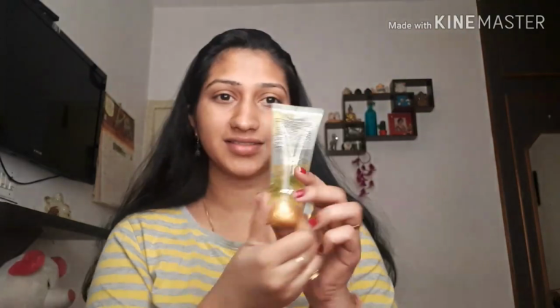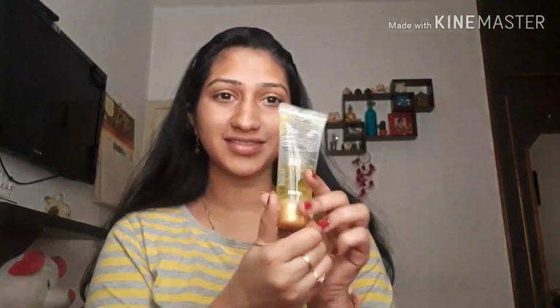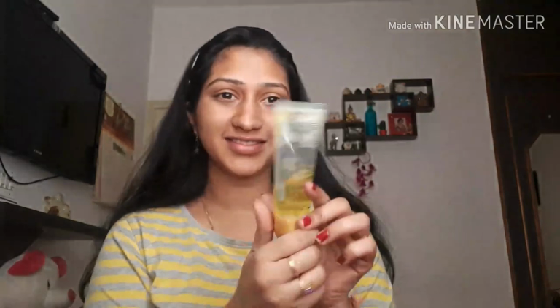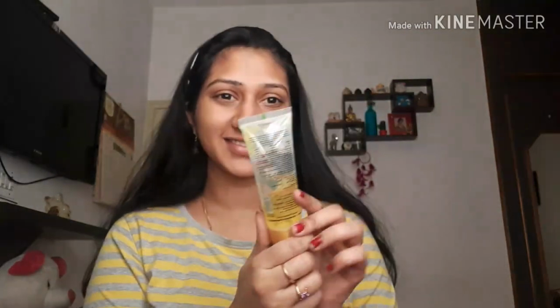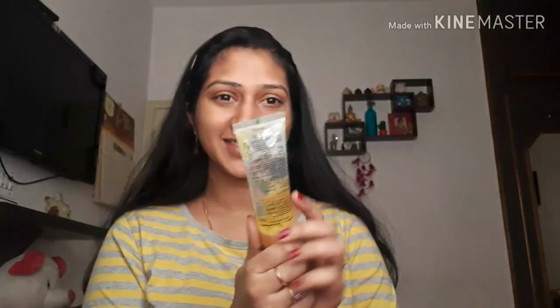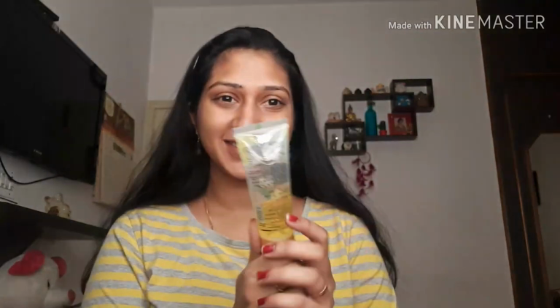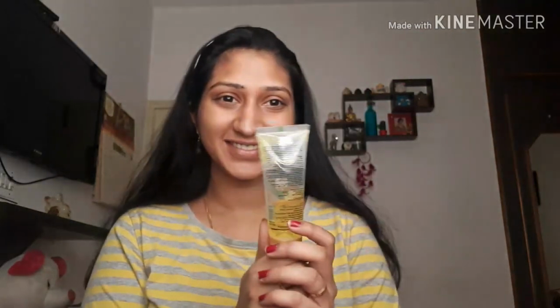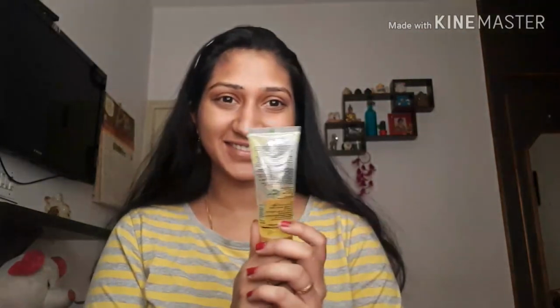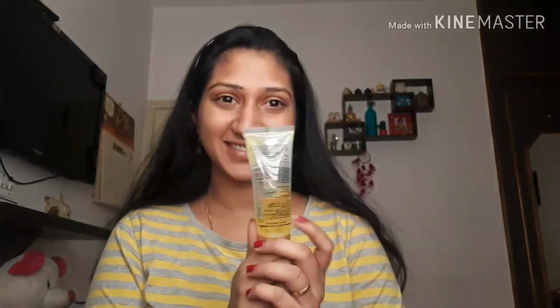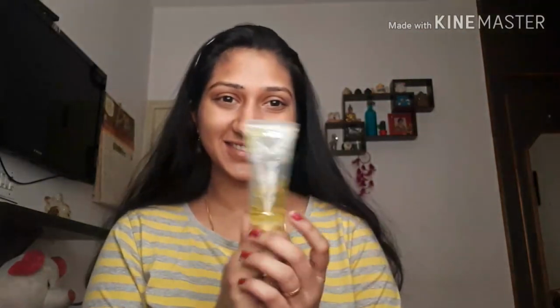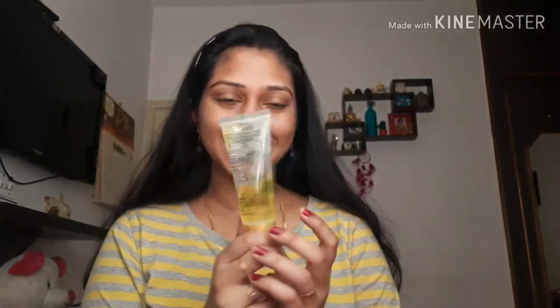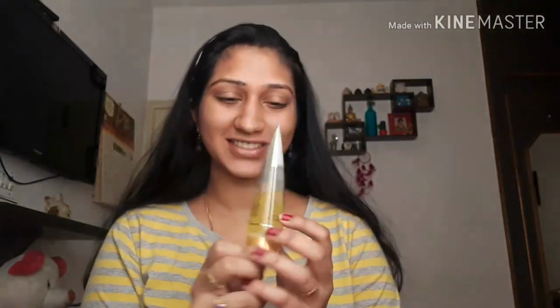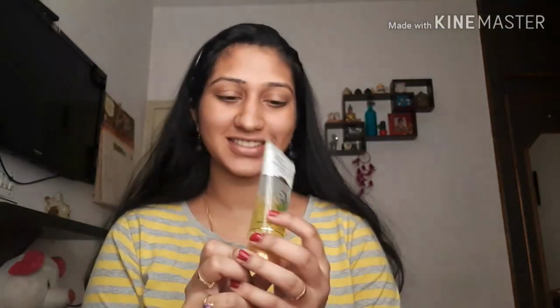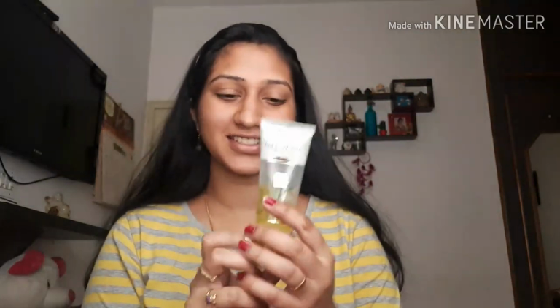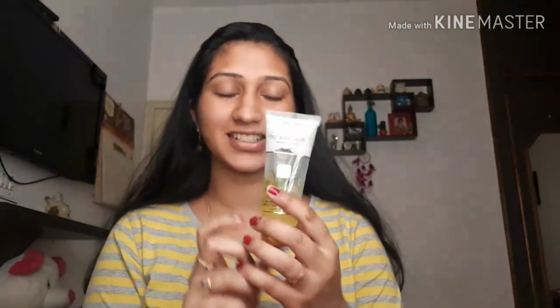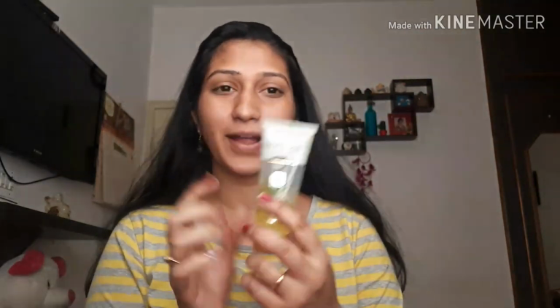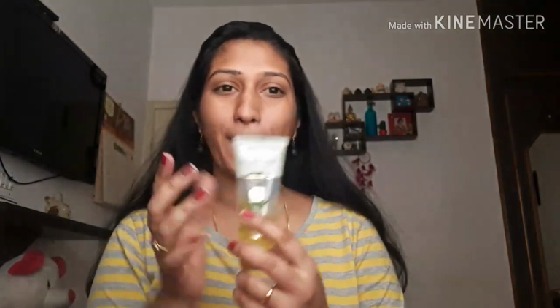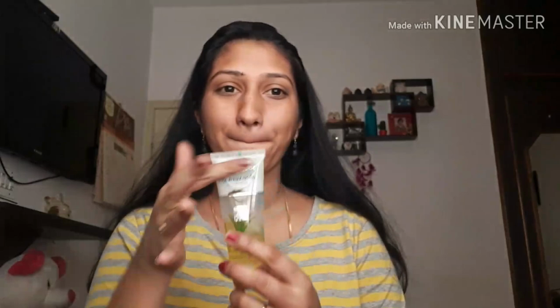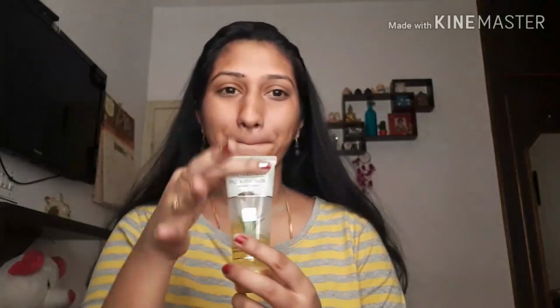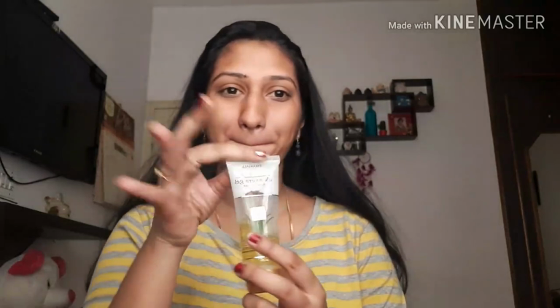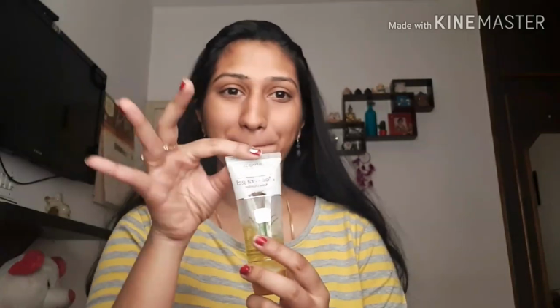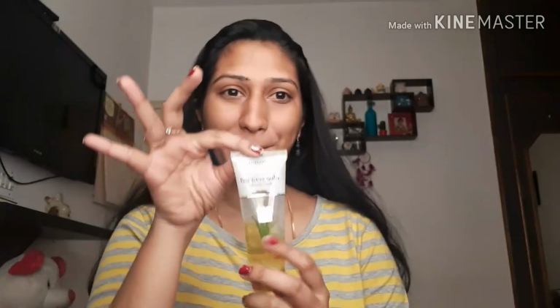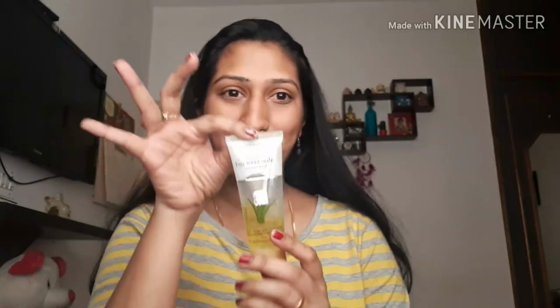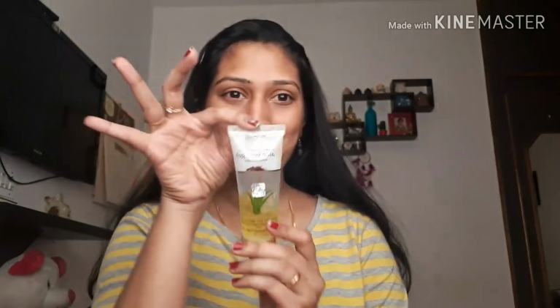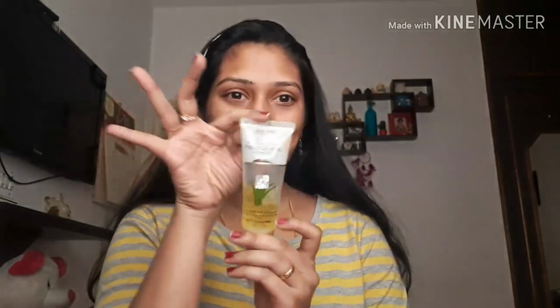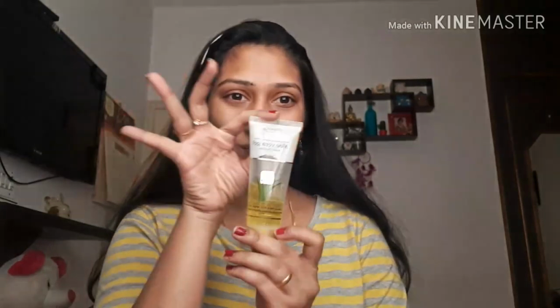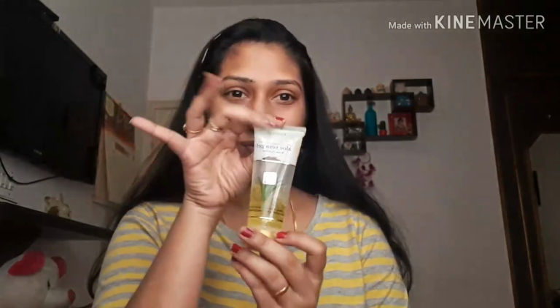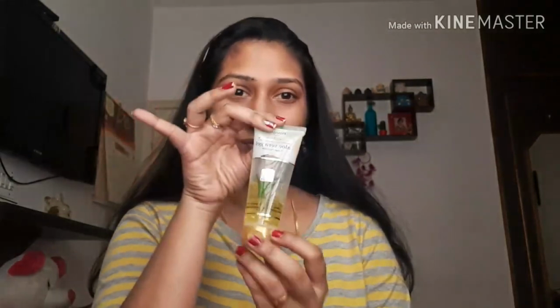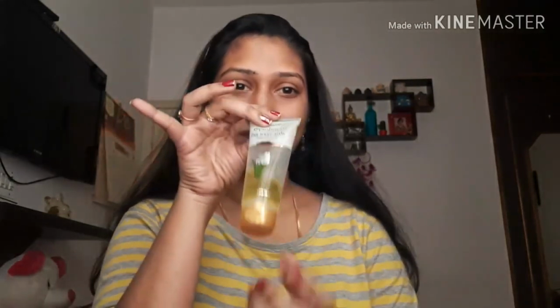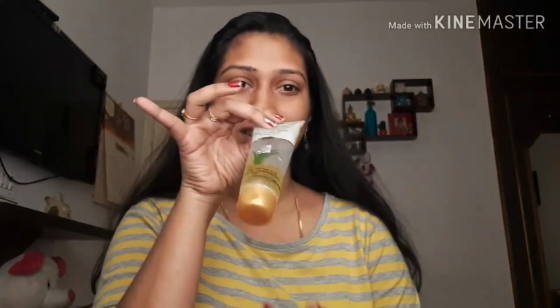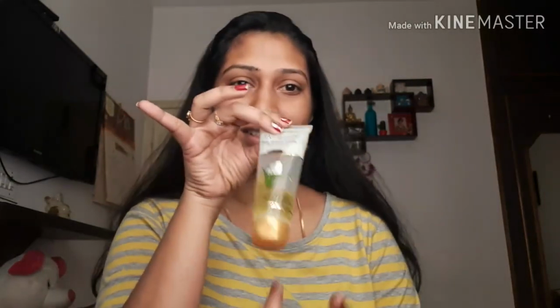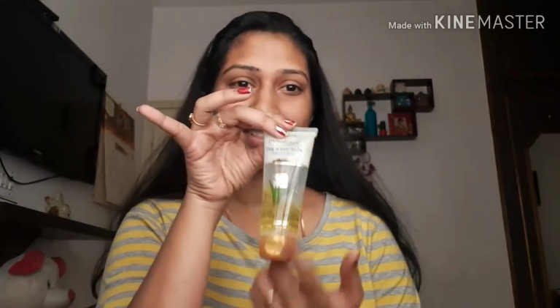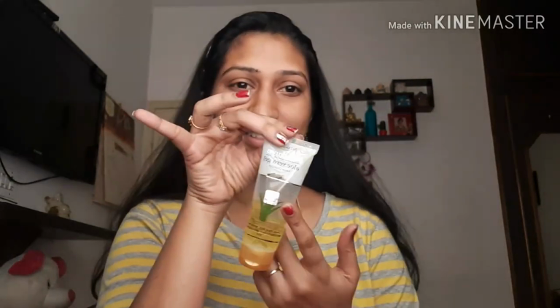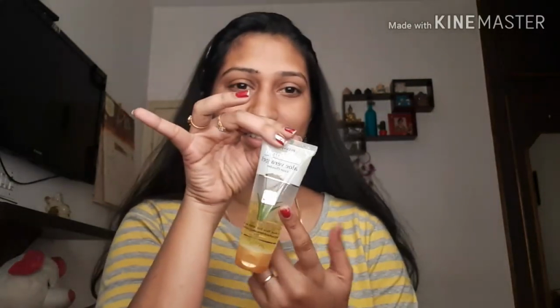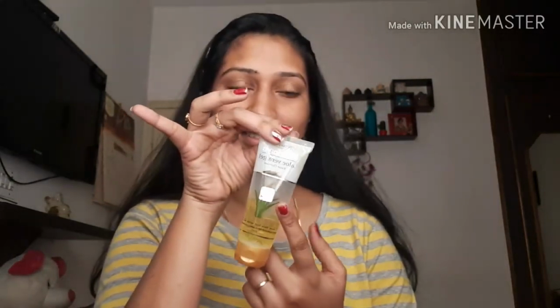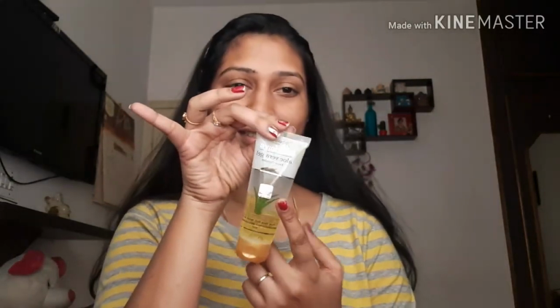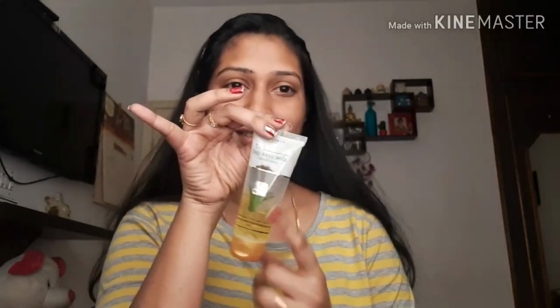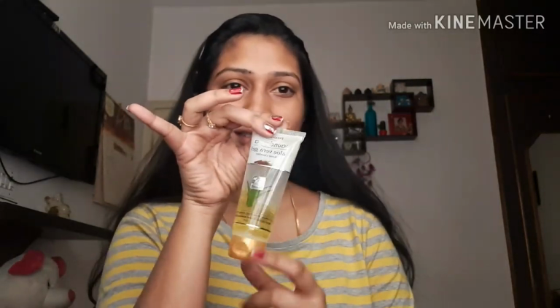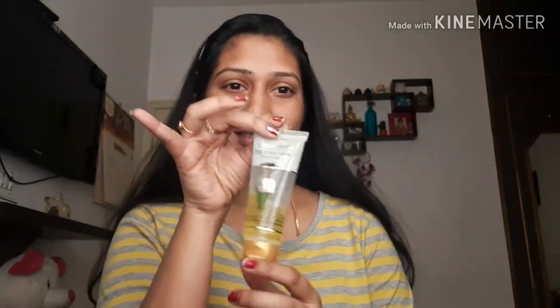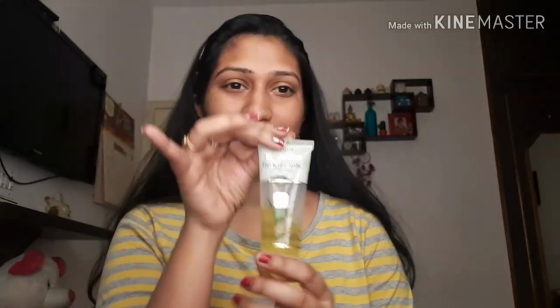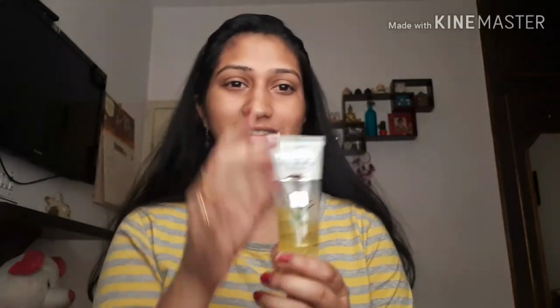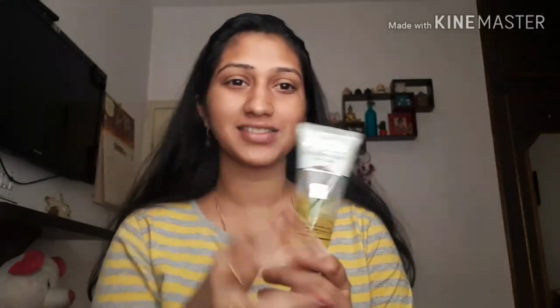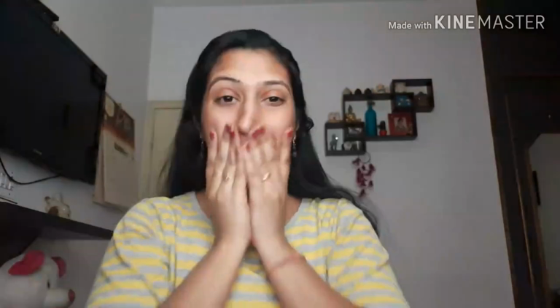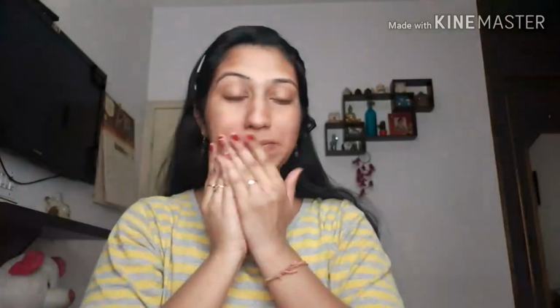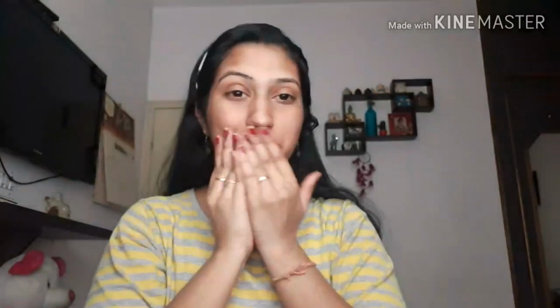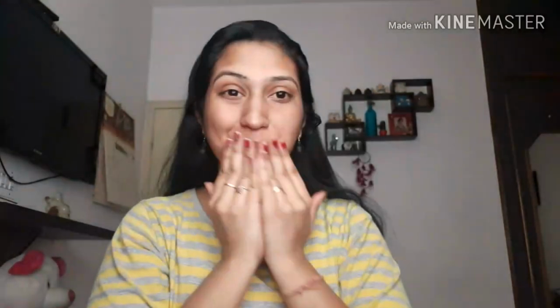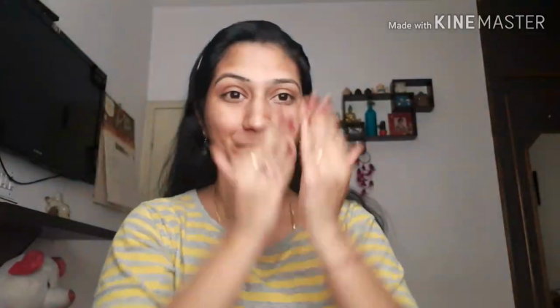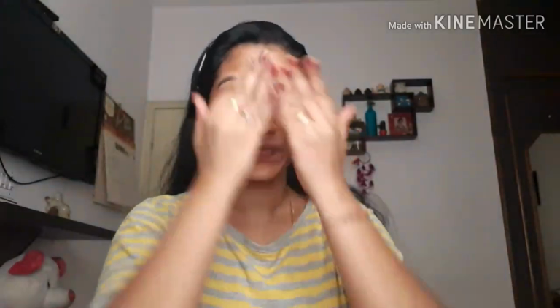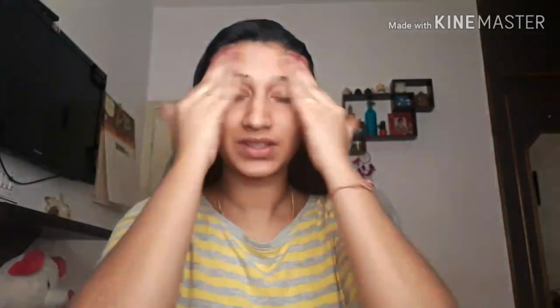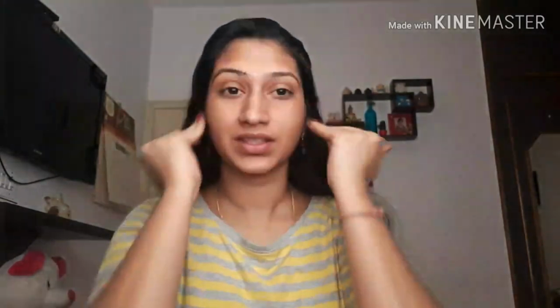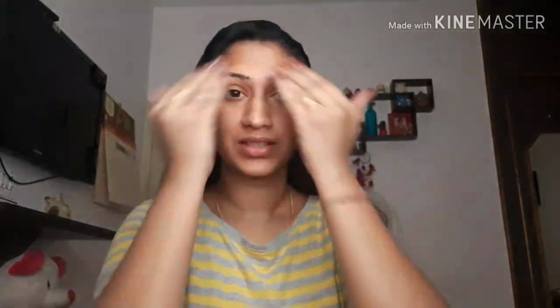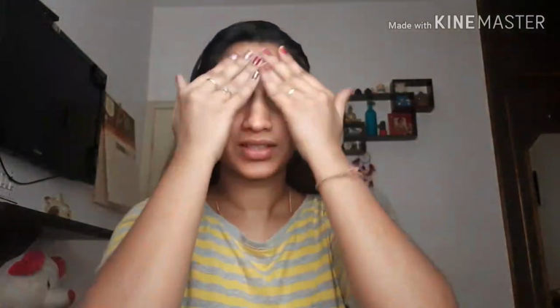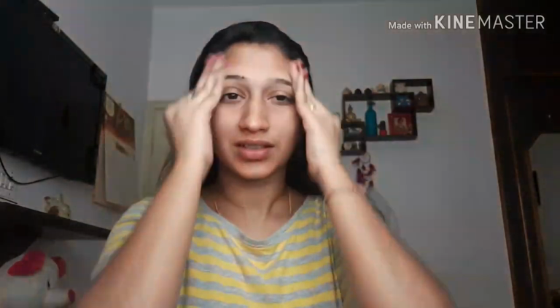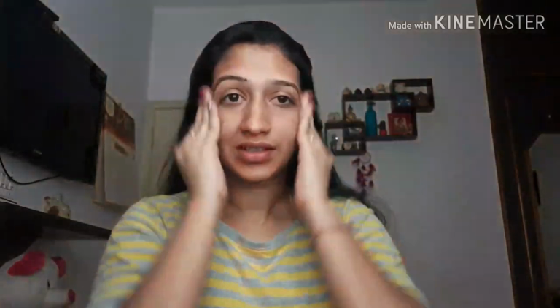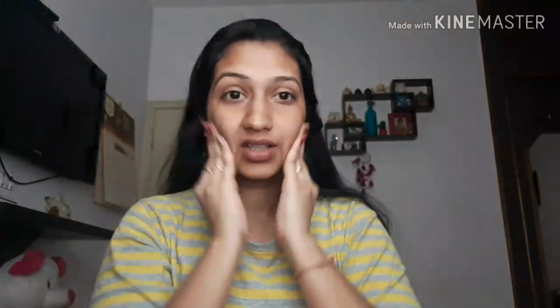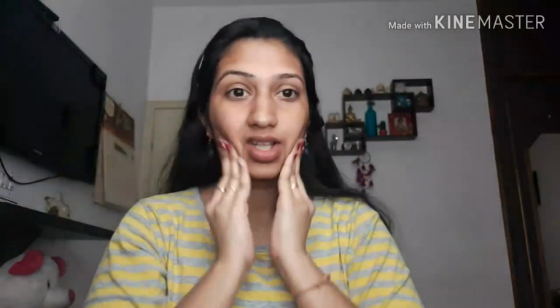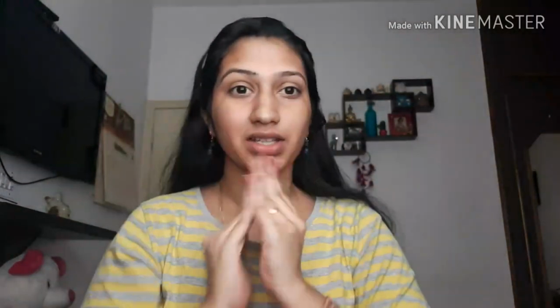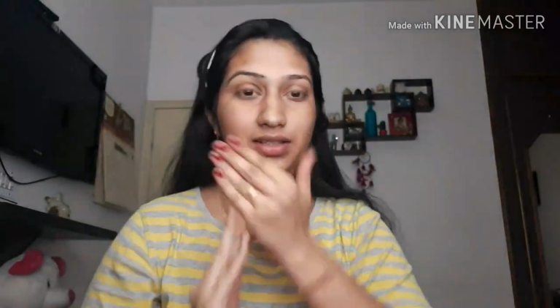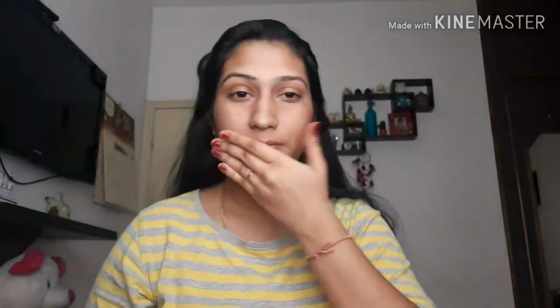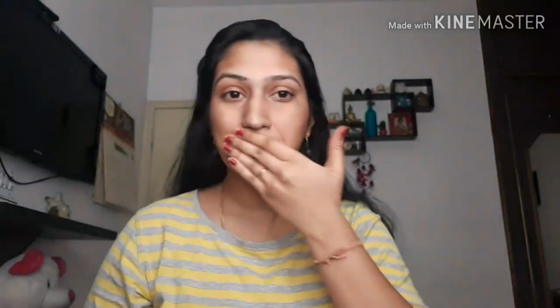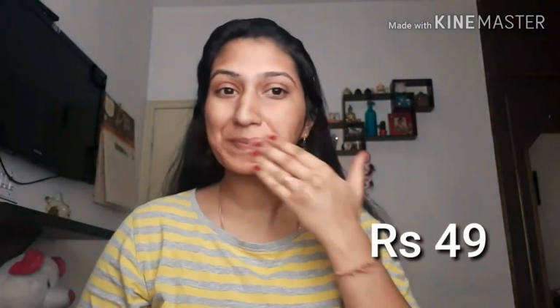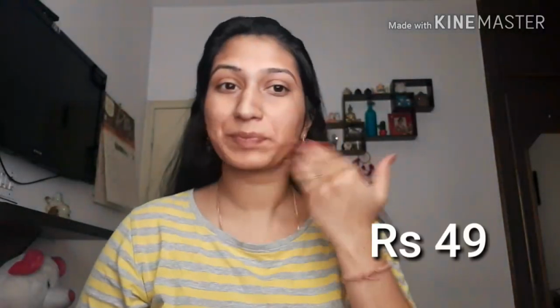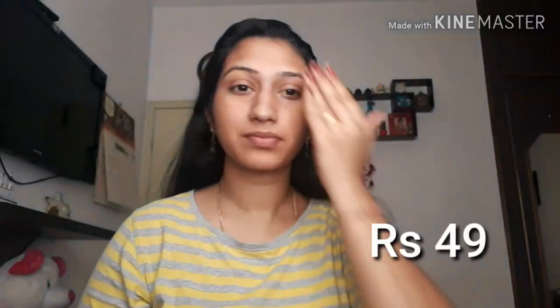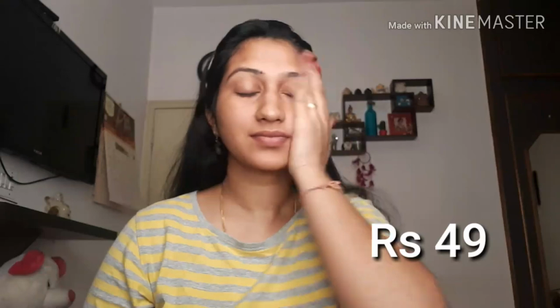First, I'm going to use Patanjali aloe vera gel to prime my face as a primer and moisturizer.